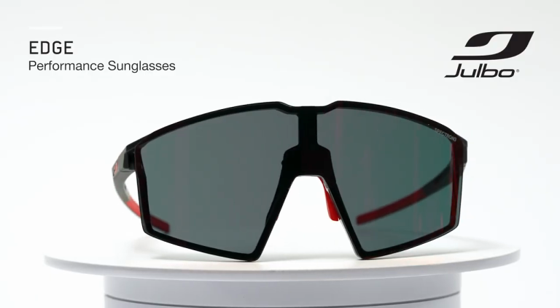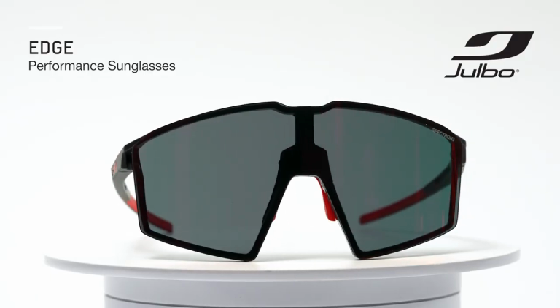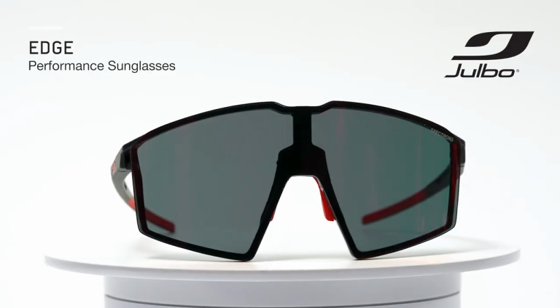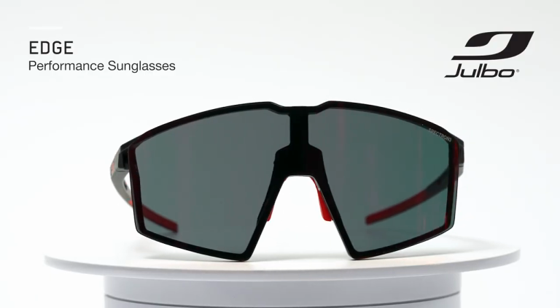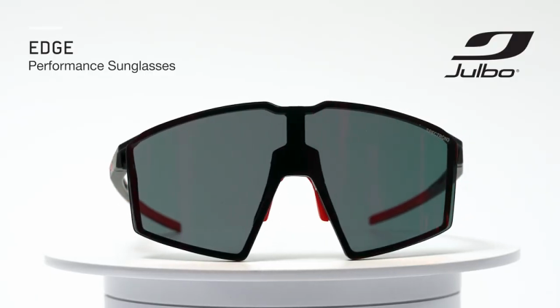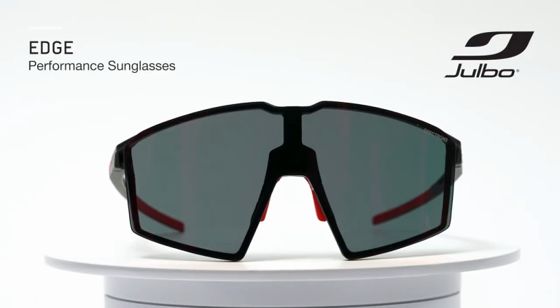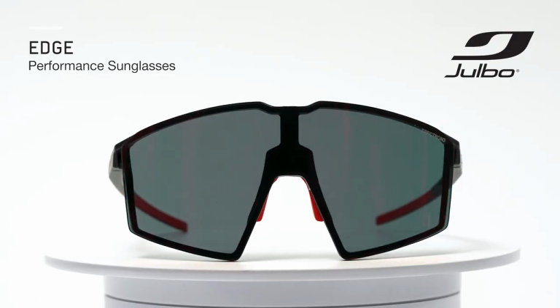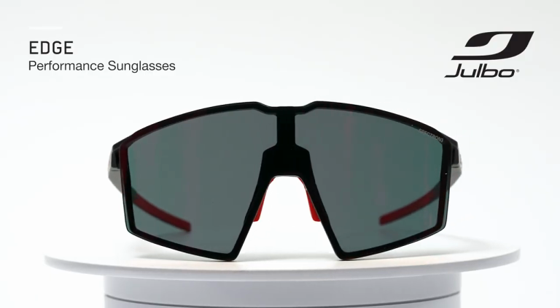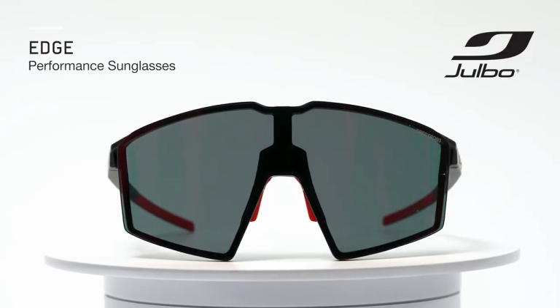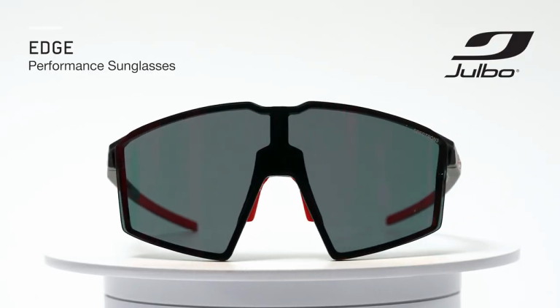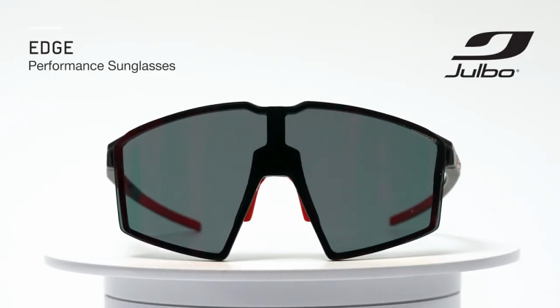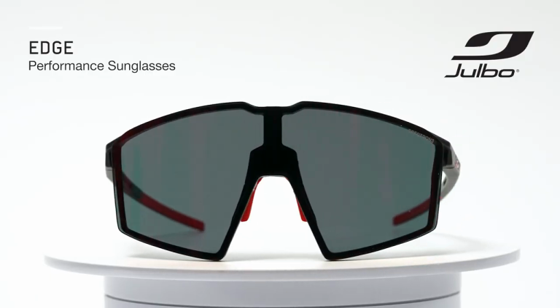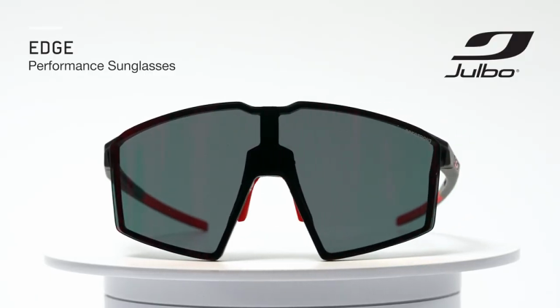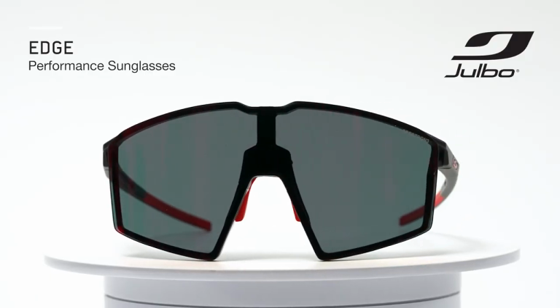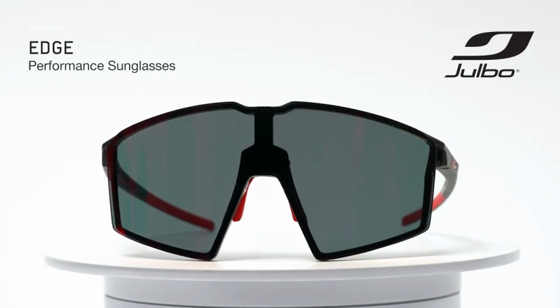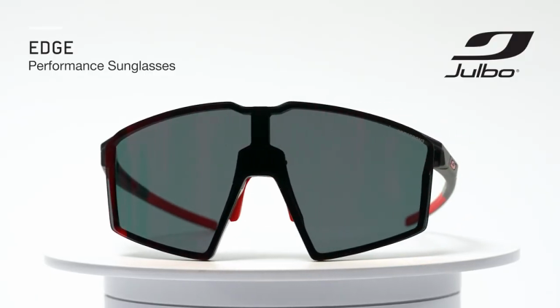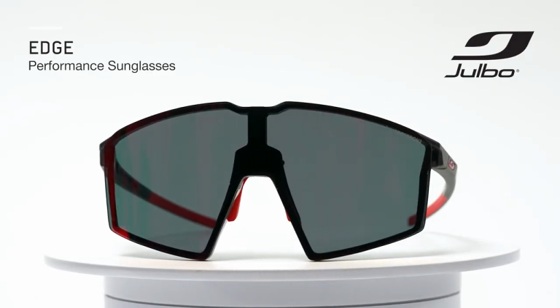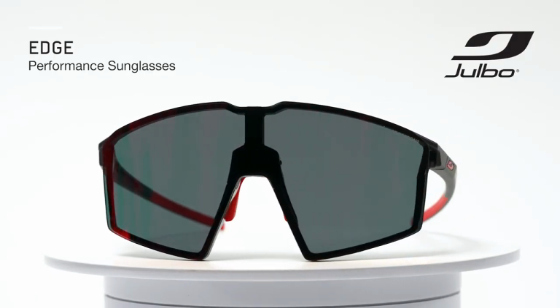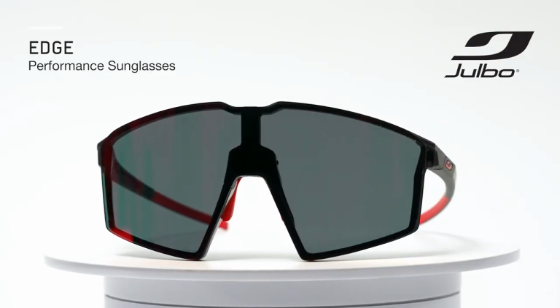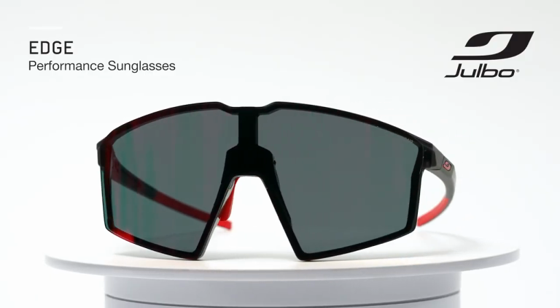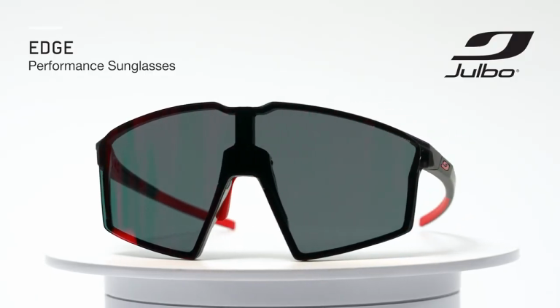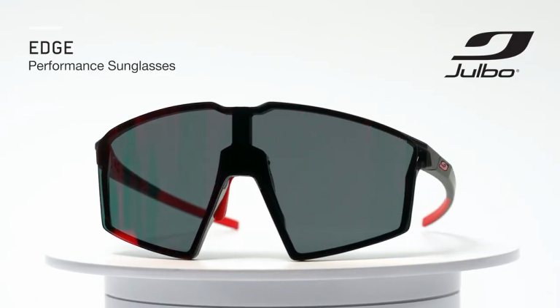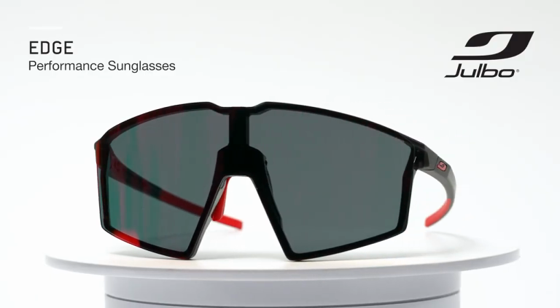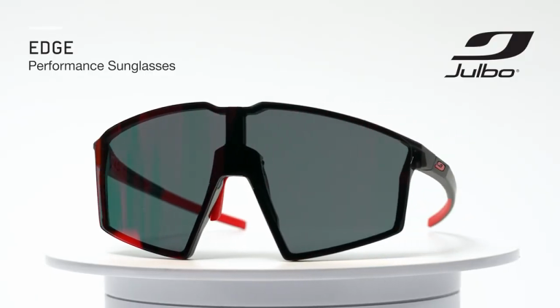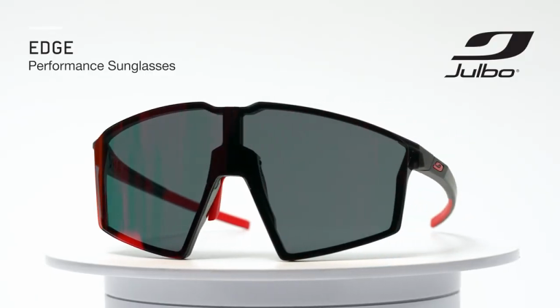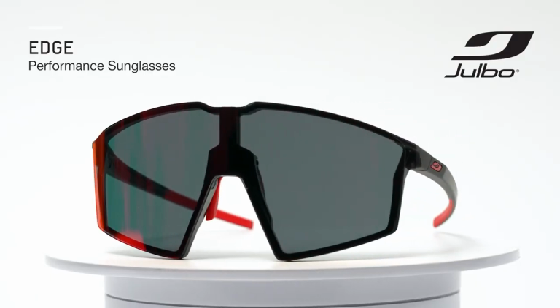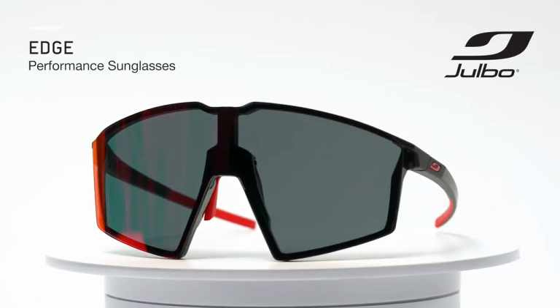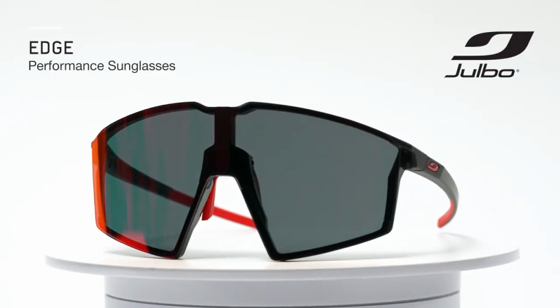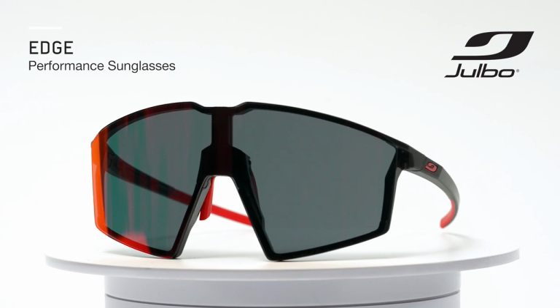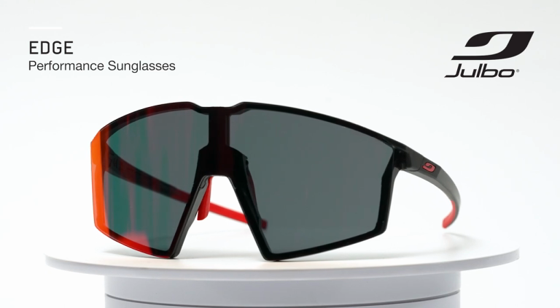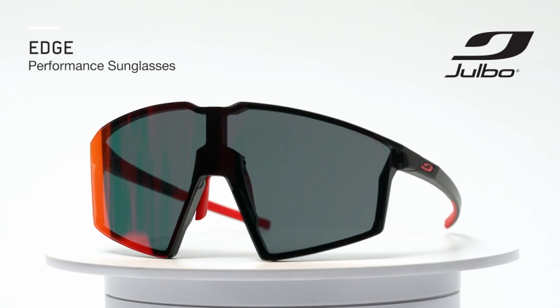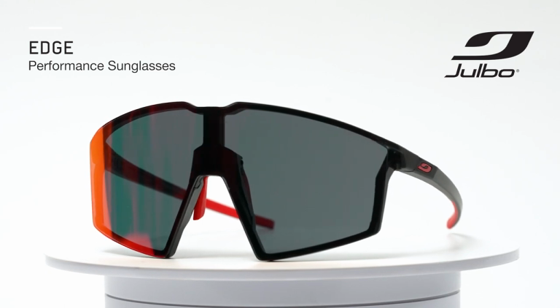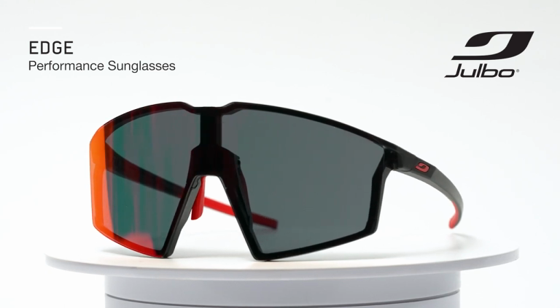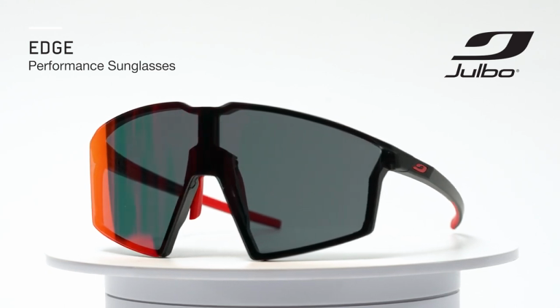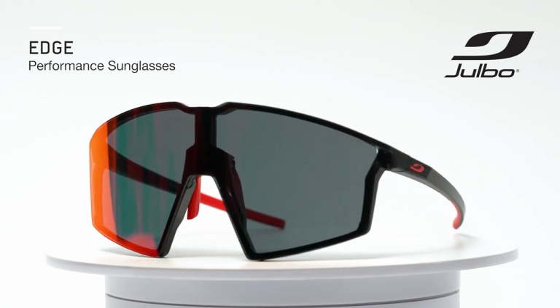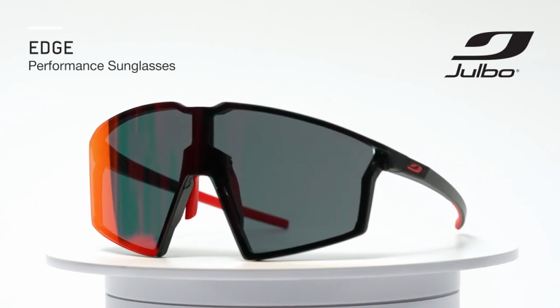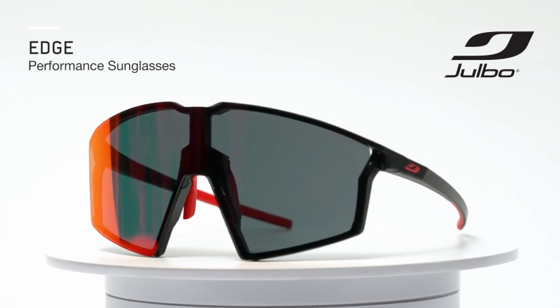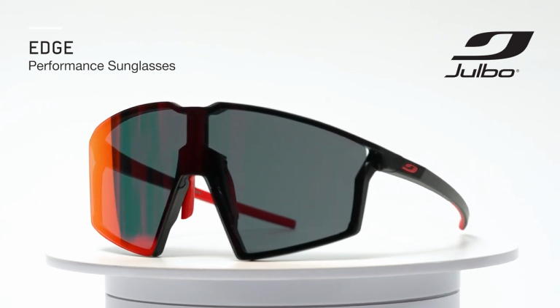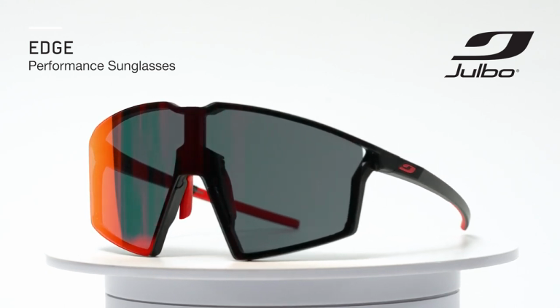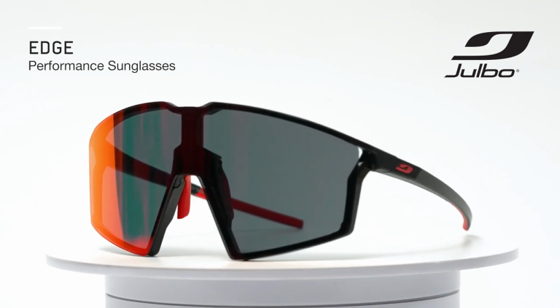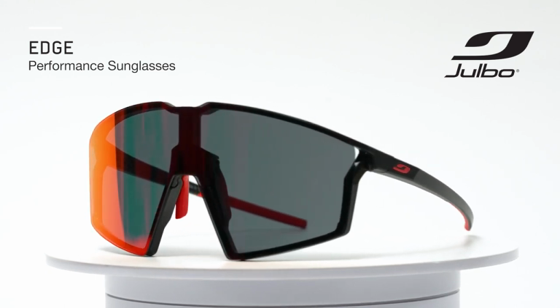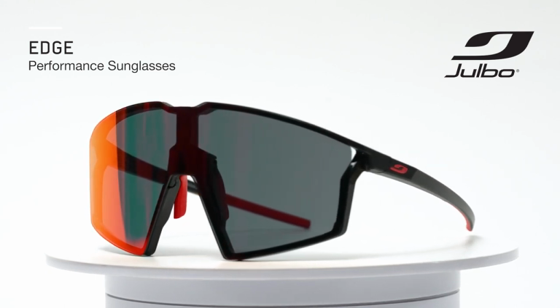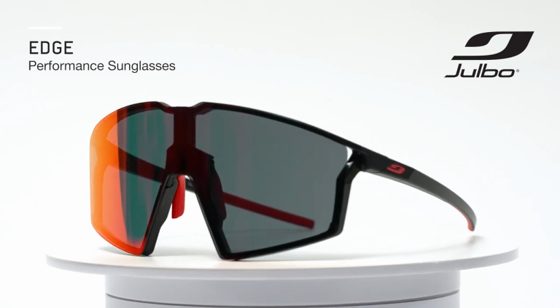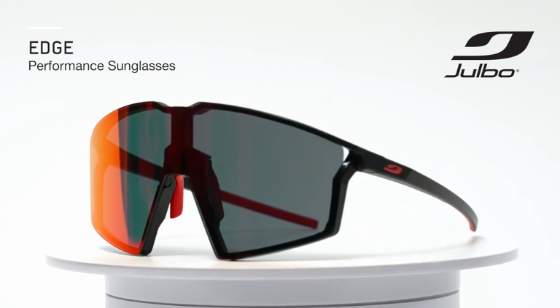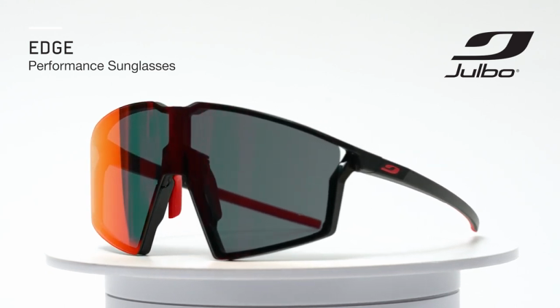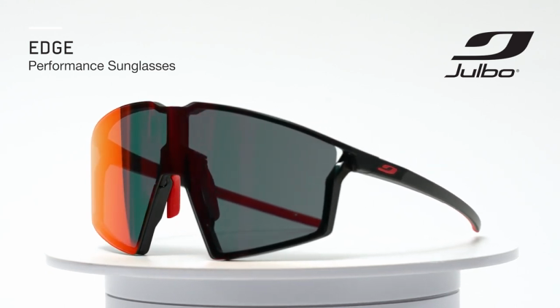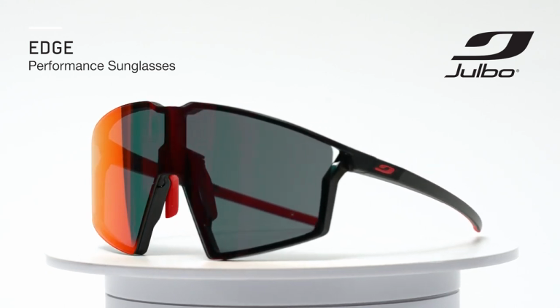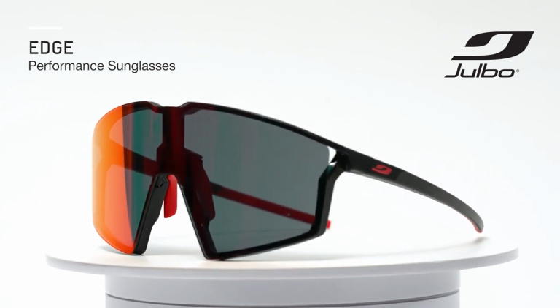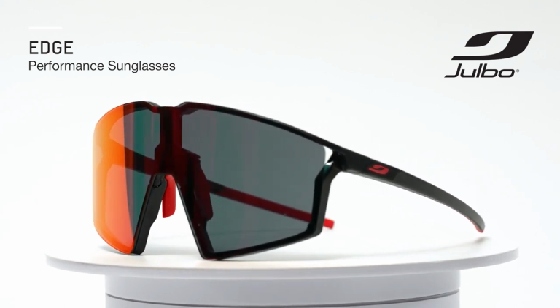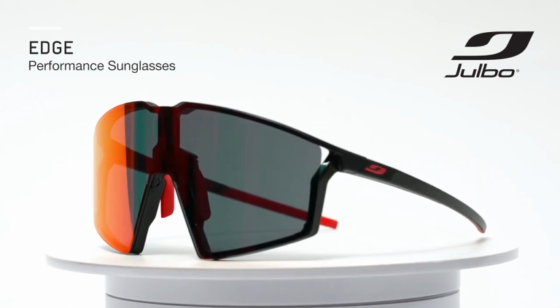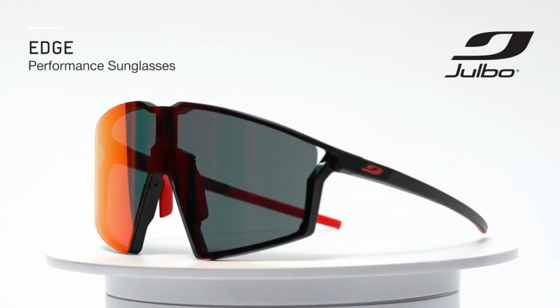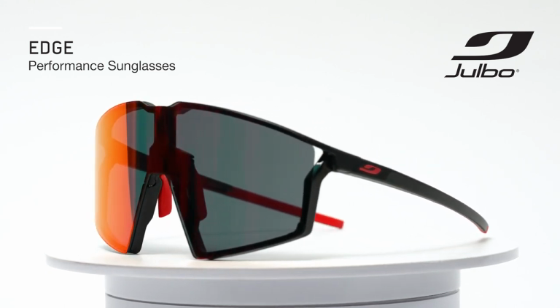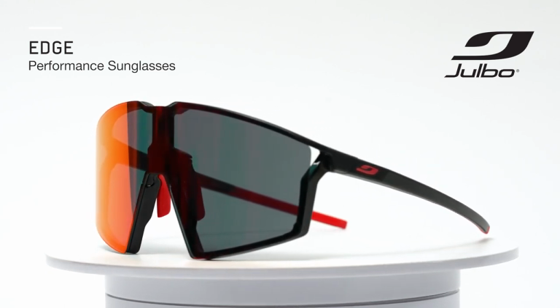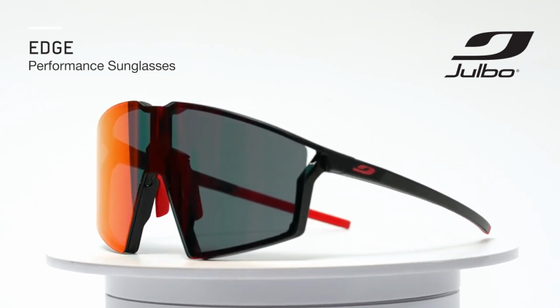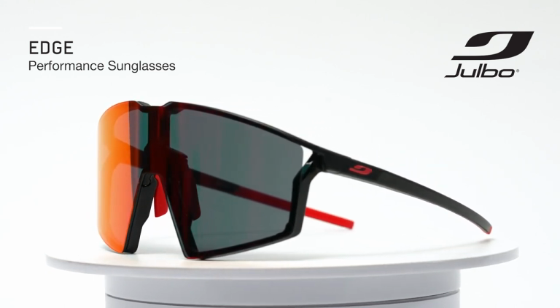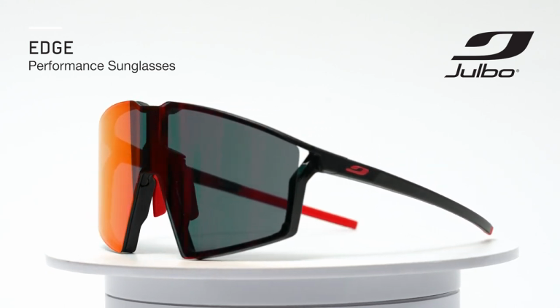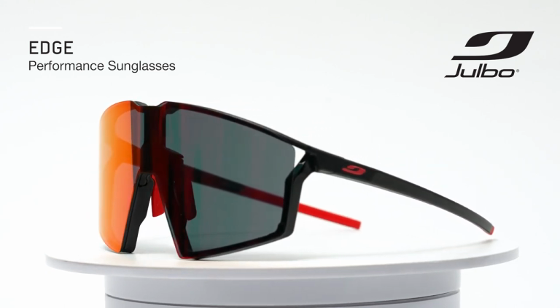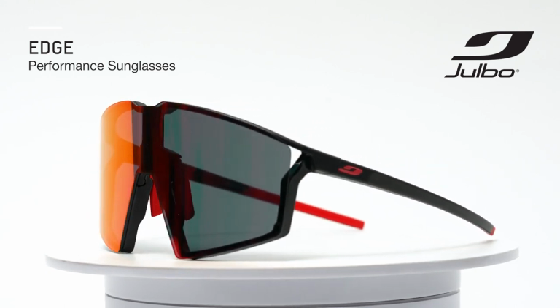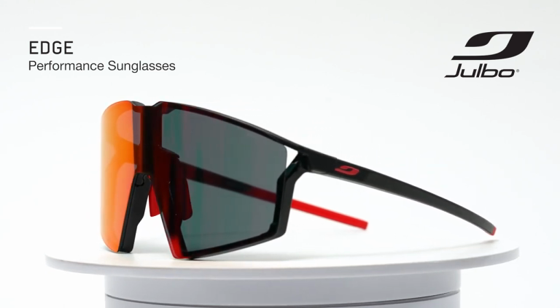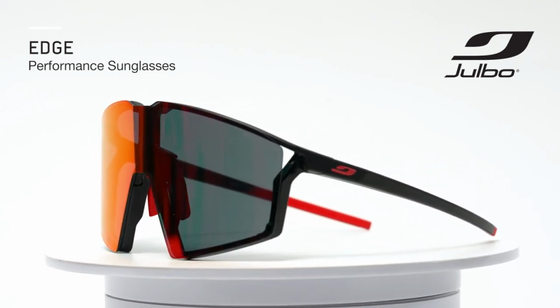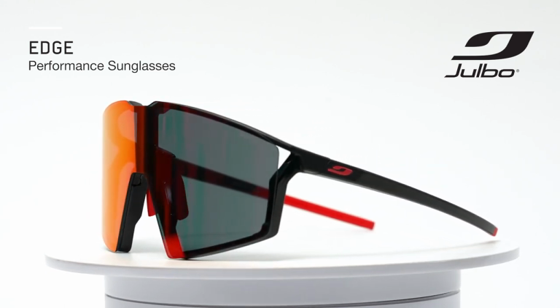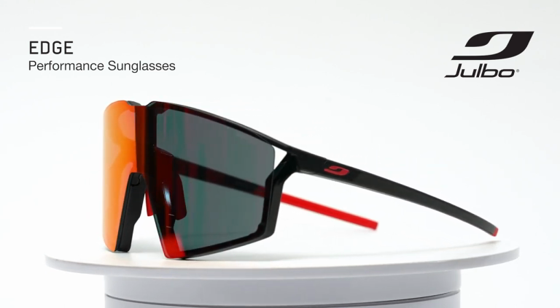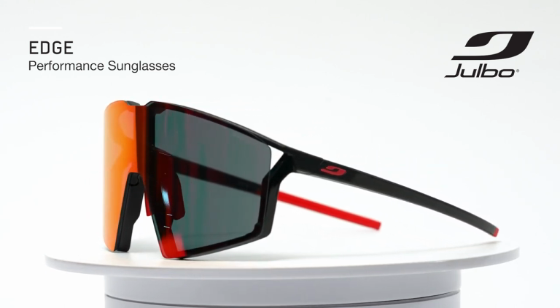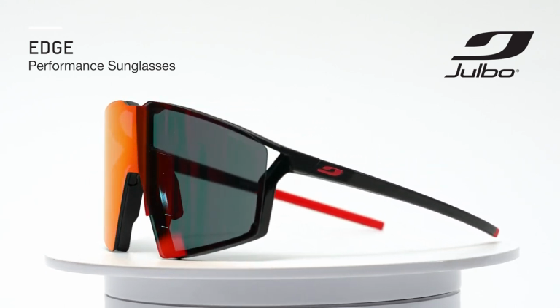The Edge is a brand new style this year, with sharp lines, a huge field of vision, and a feature that allows for easily interchanging the lenses.